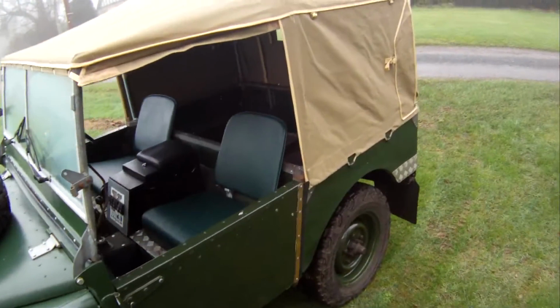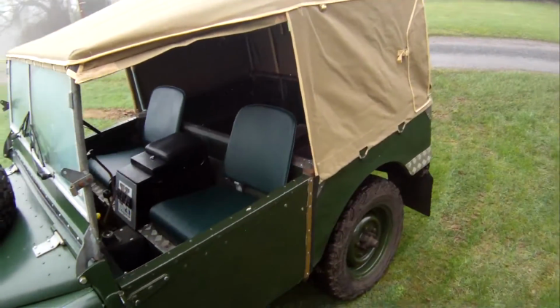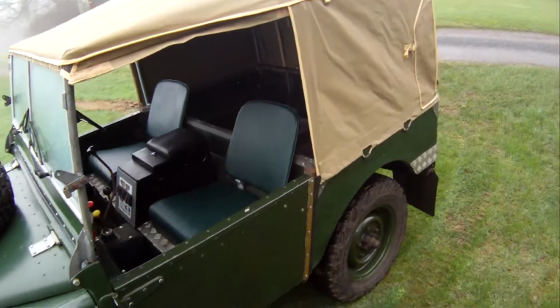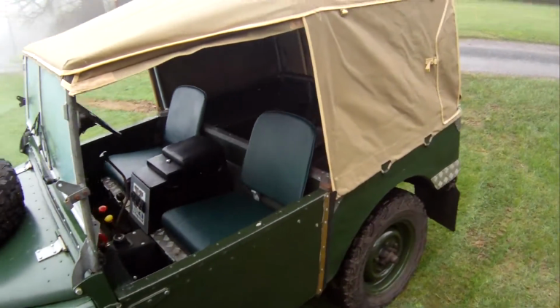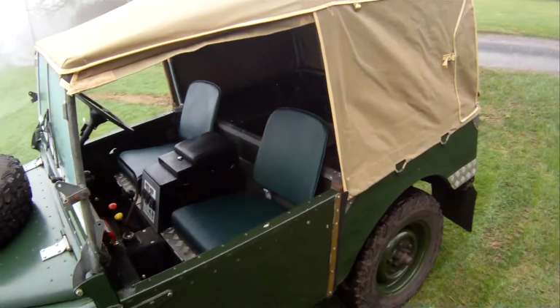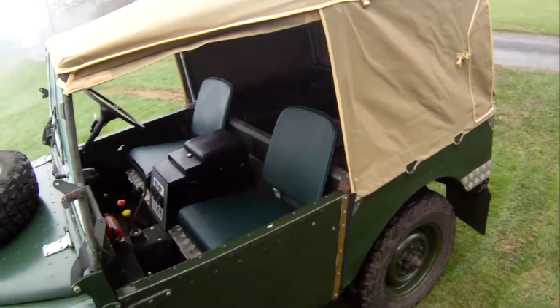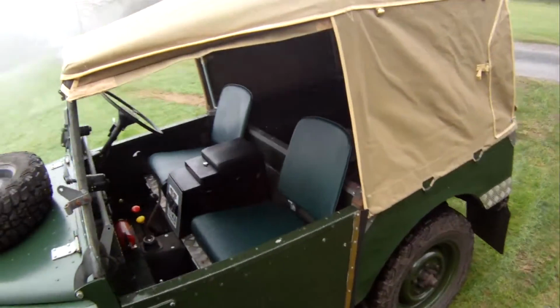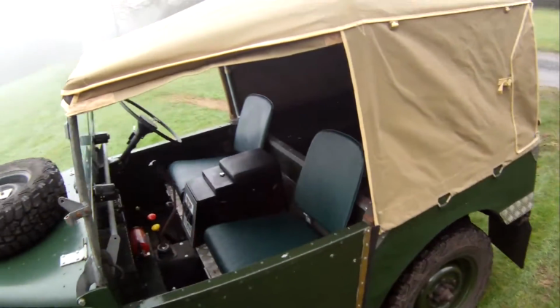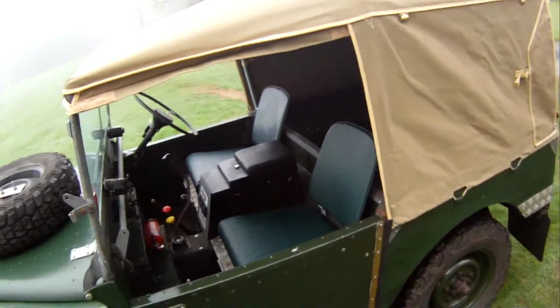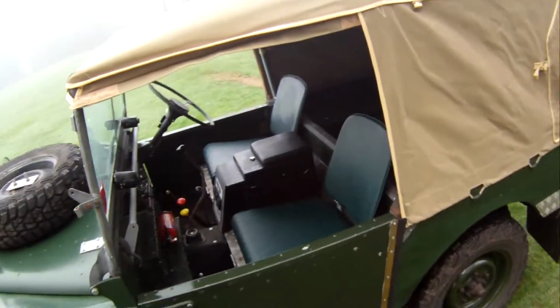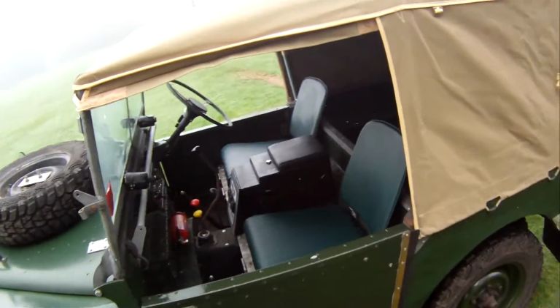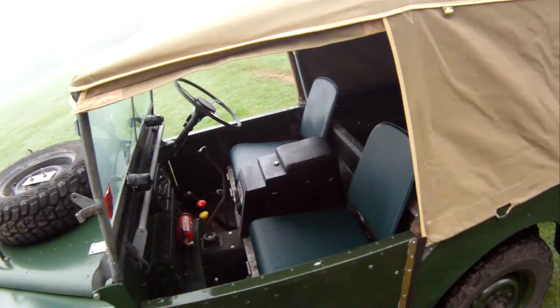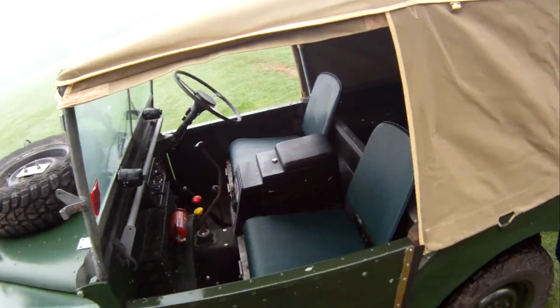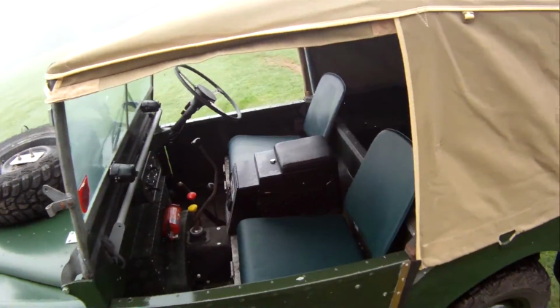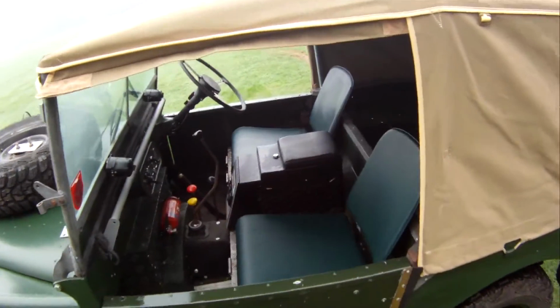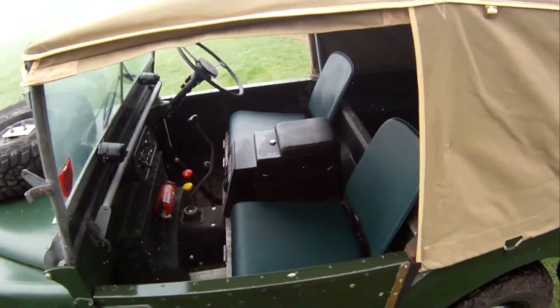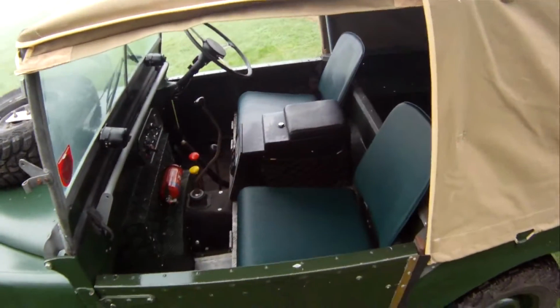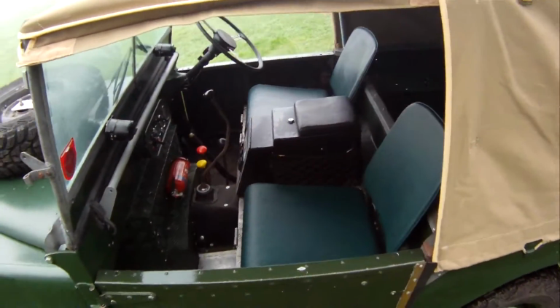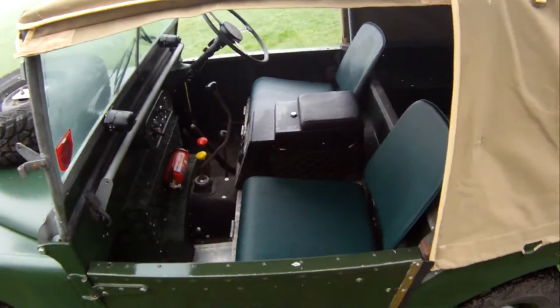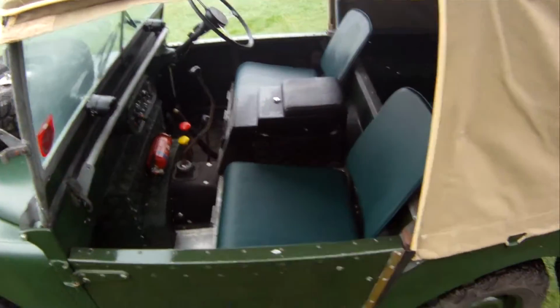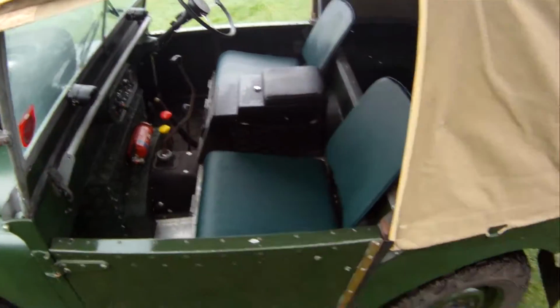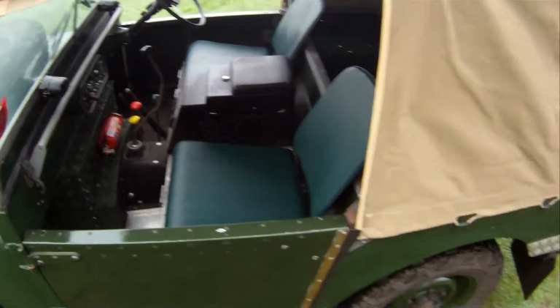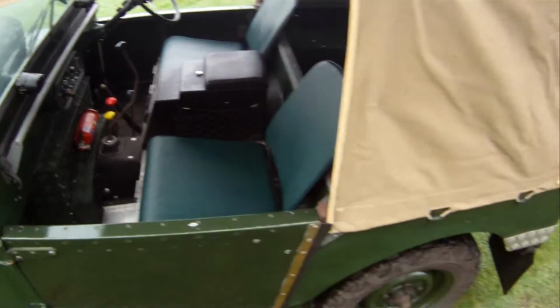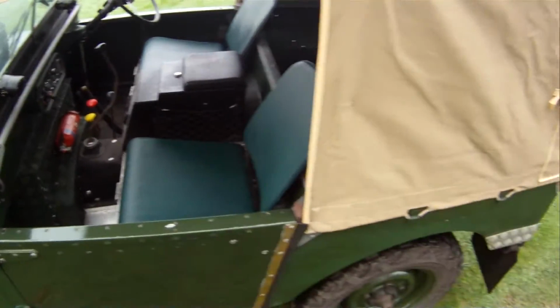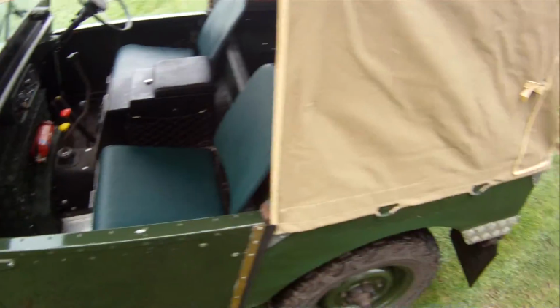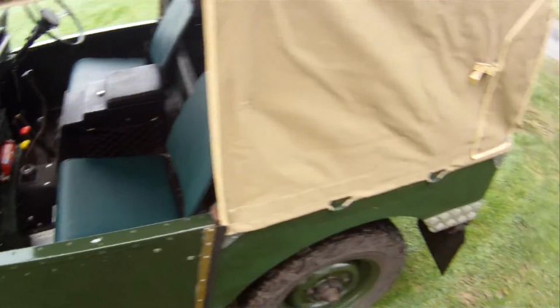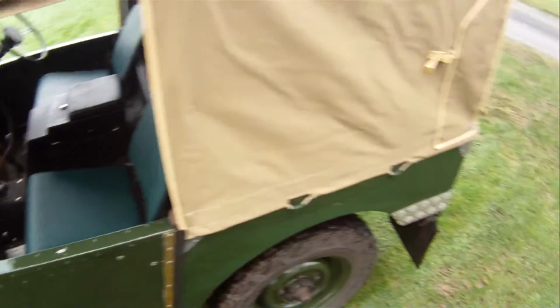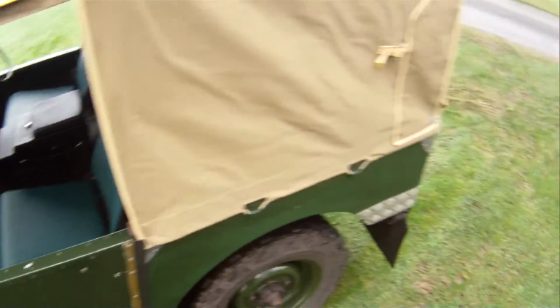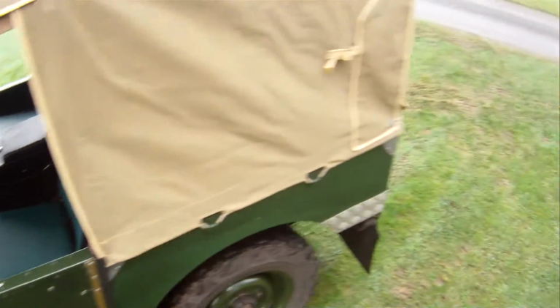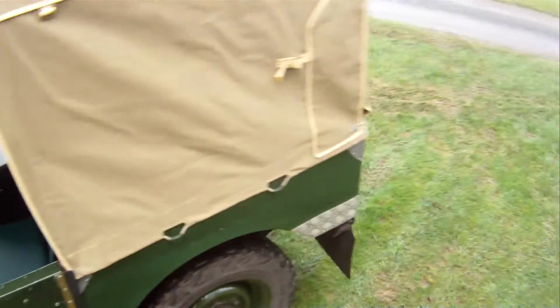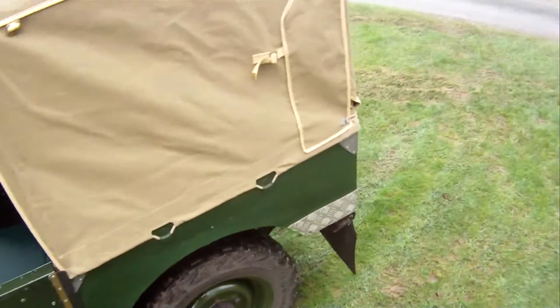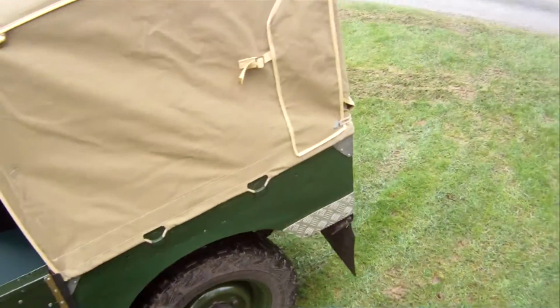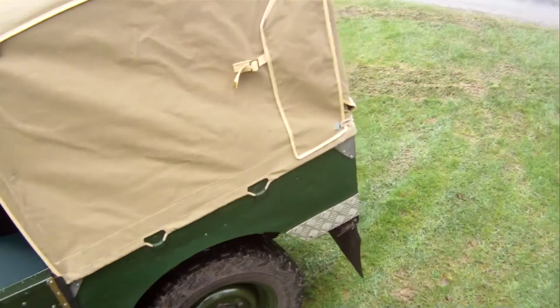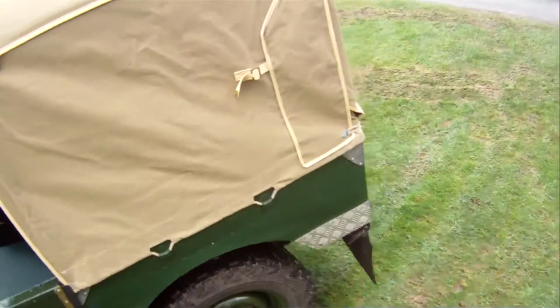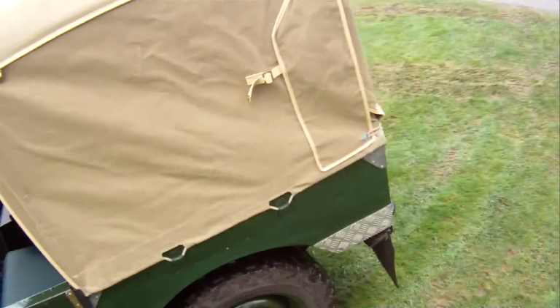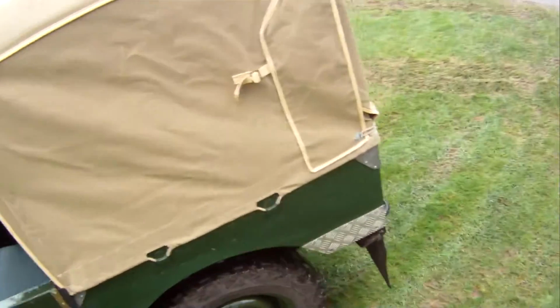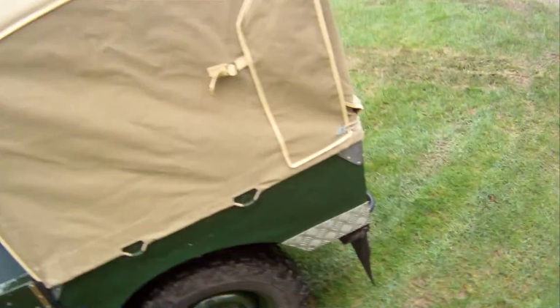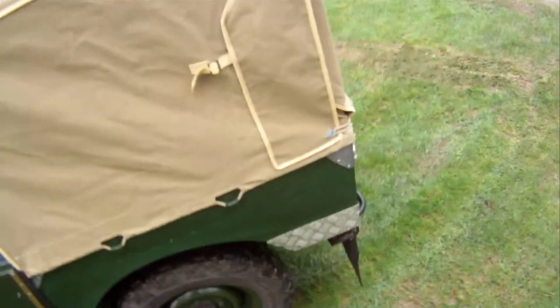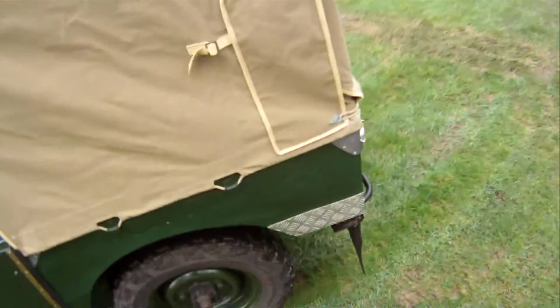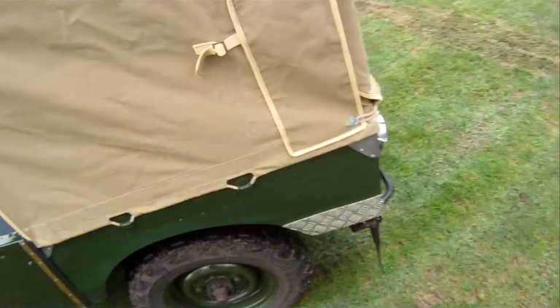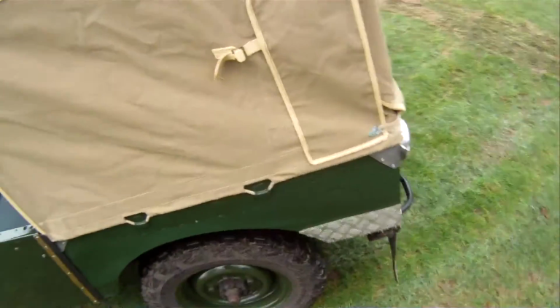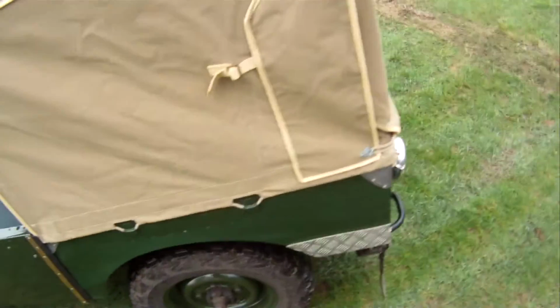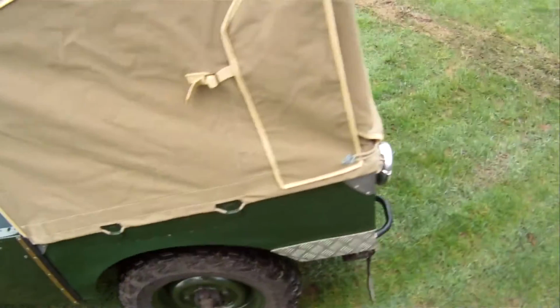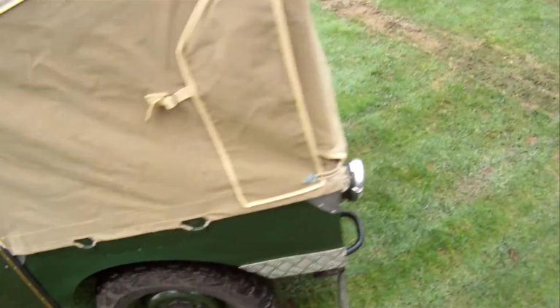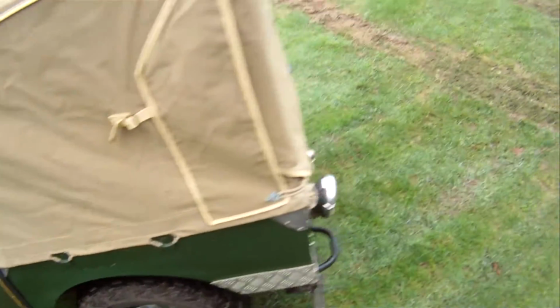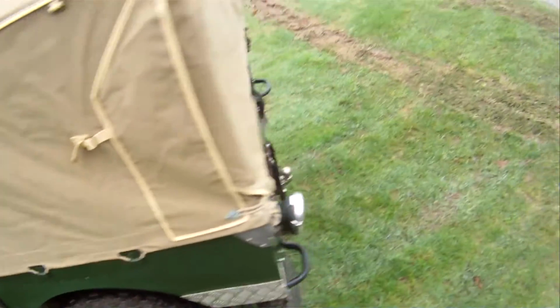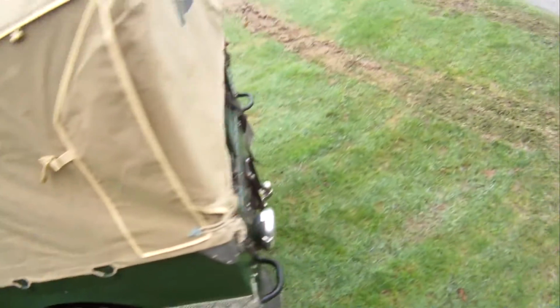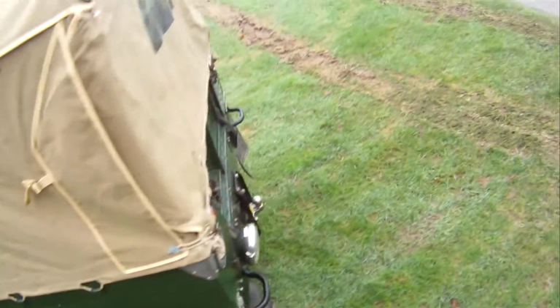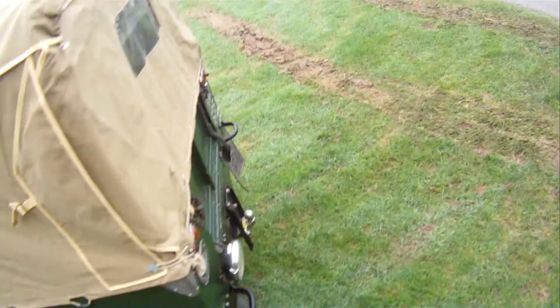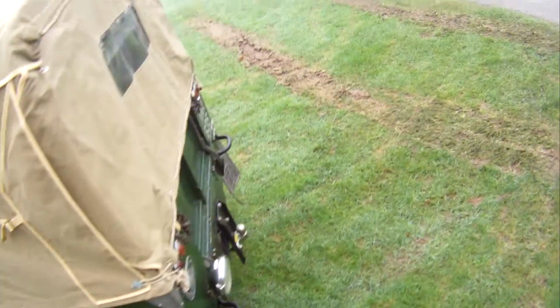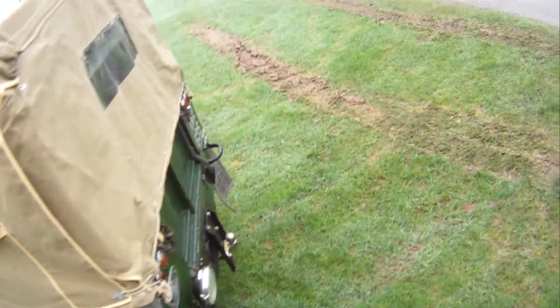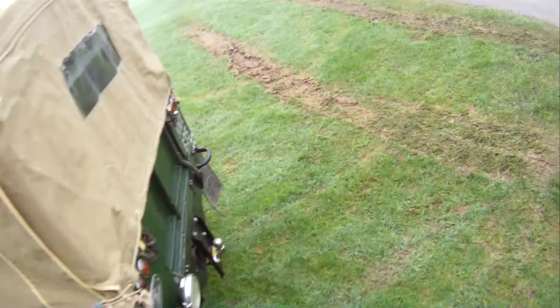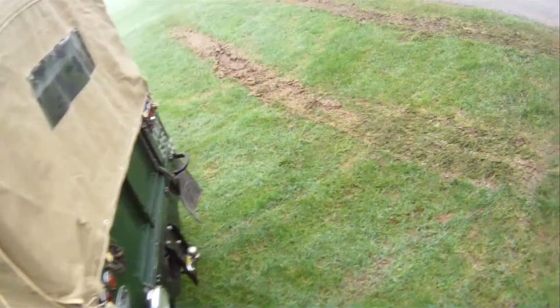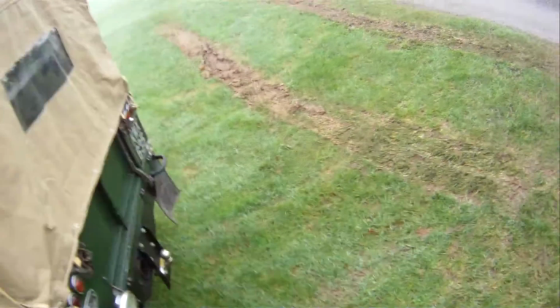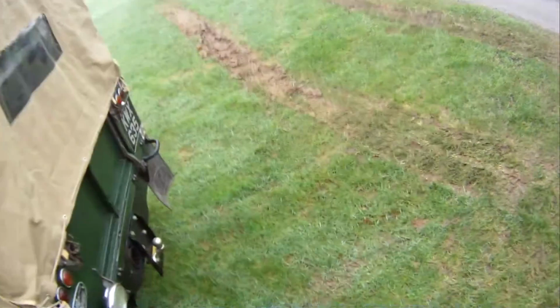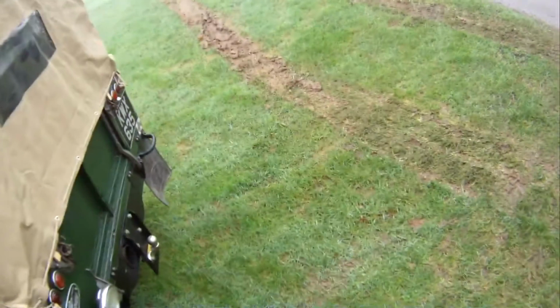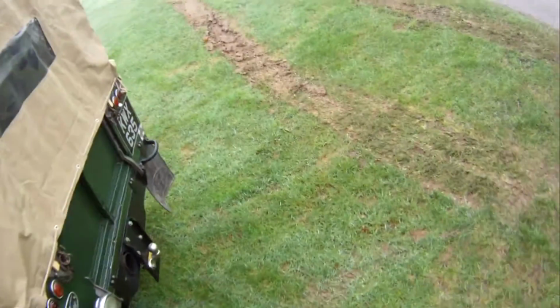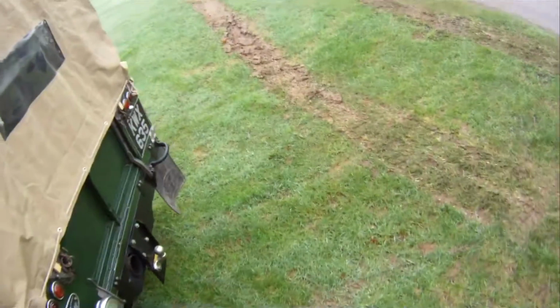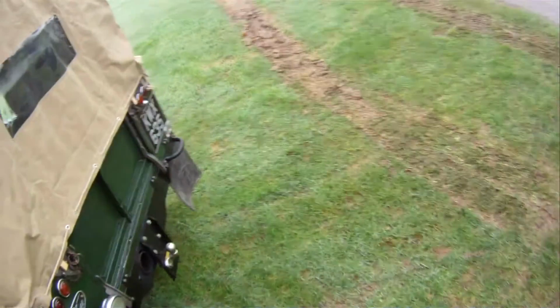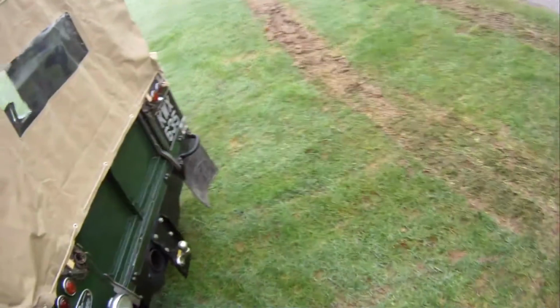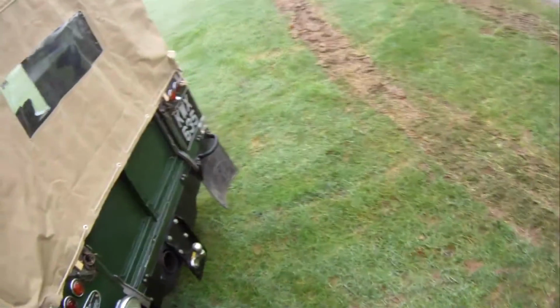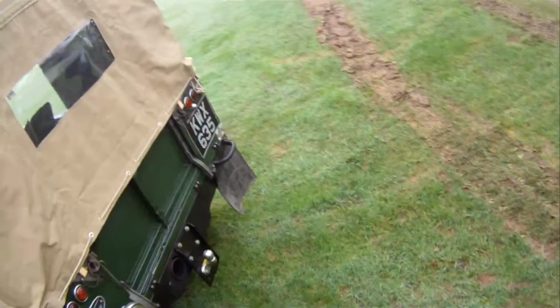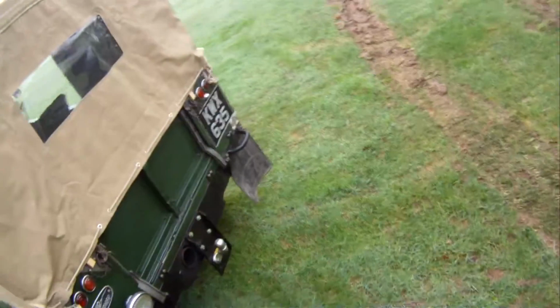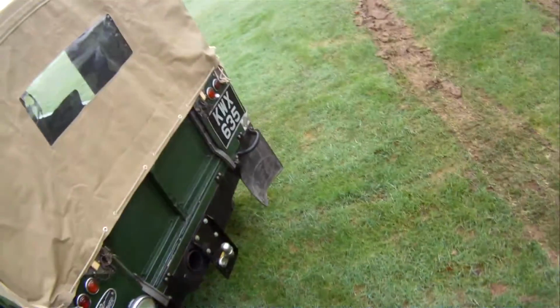It's got a centre cubby box, overdrive, rear mud flaps, and a tow pack.